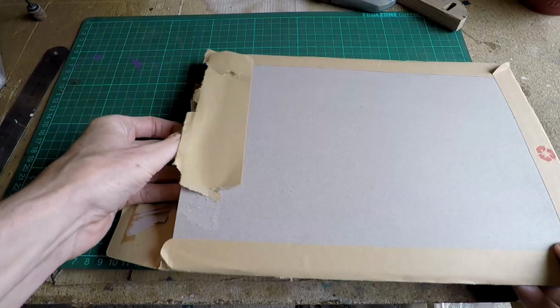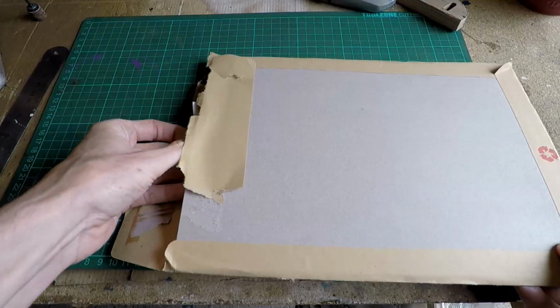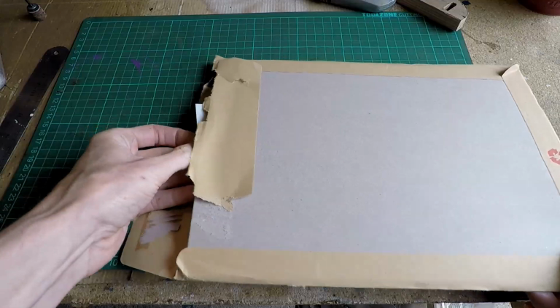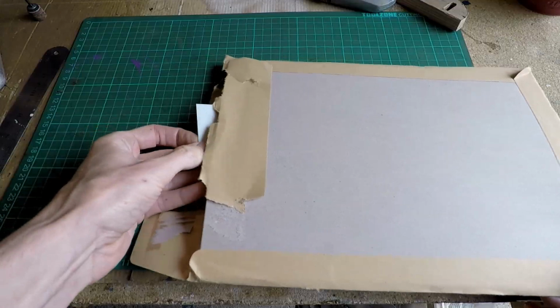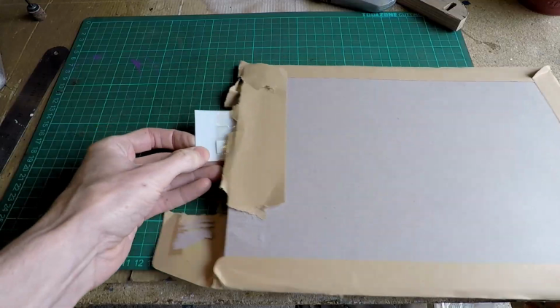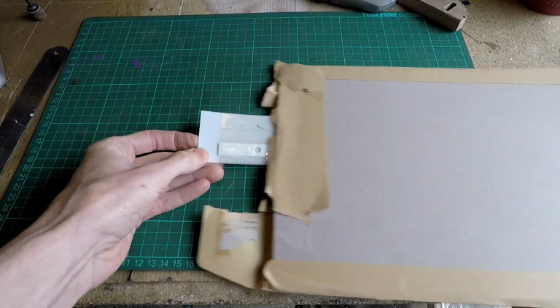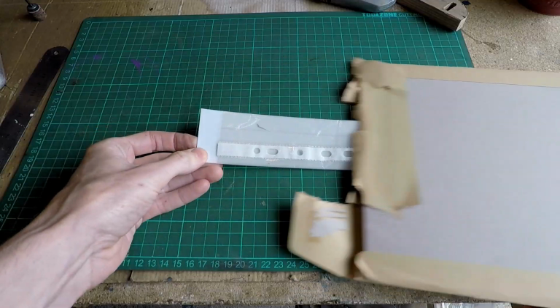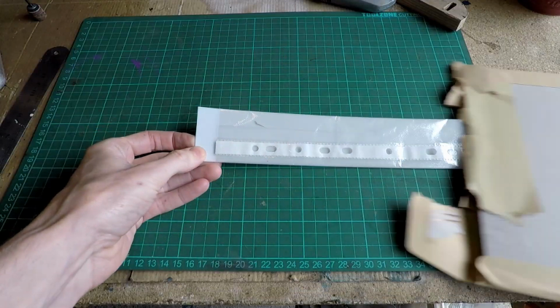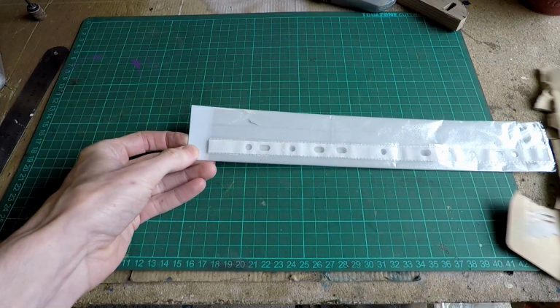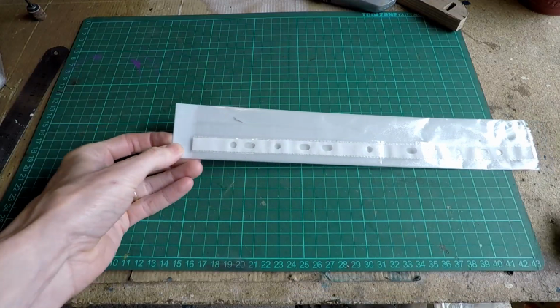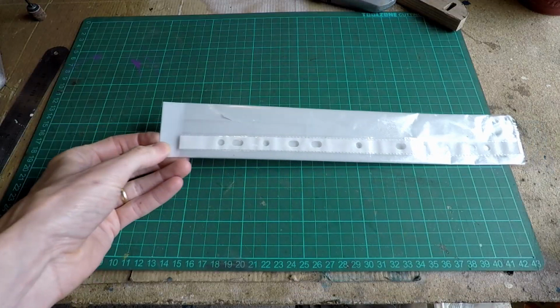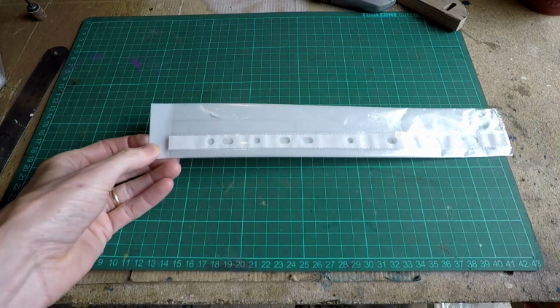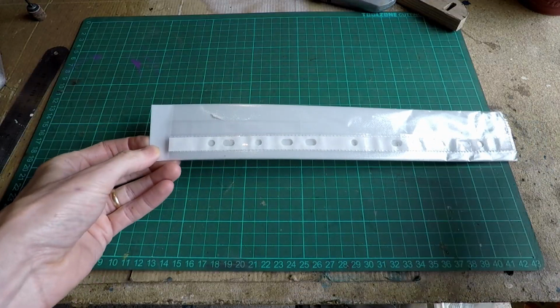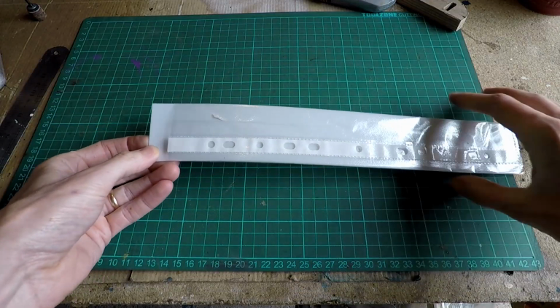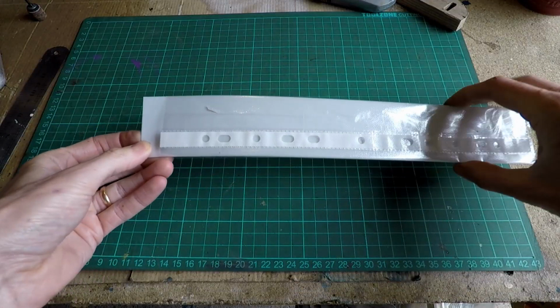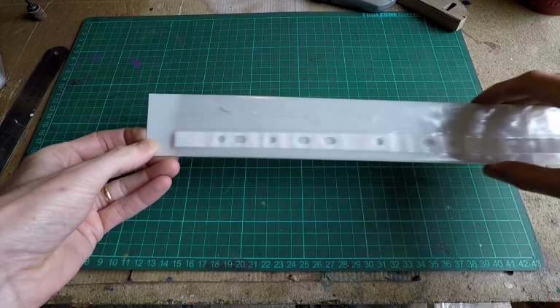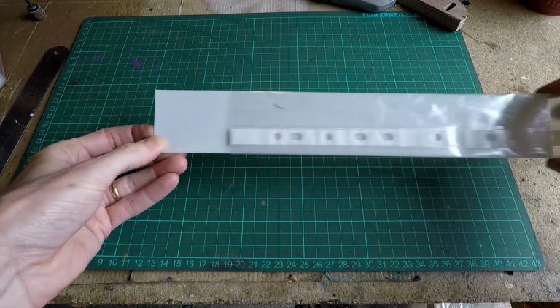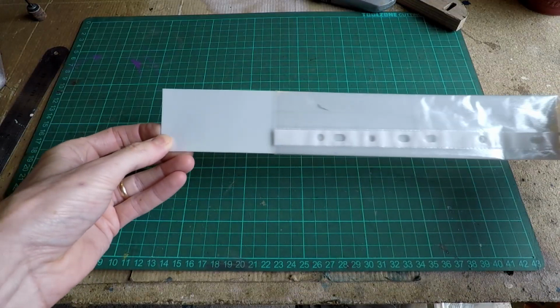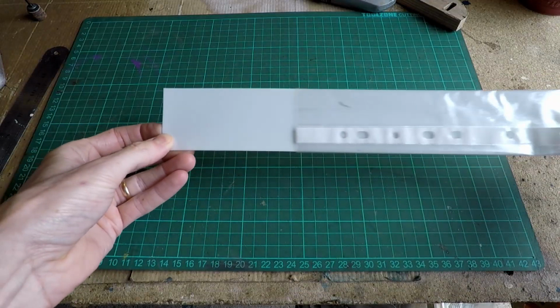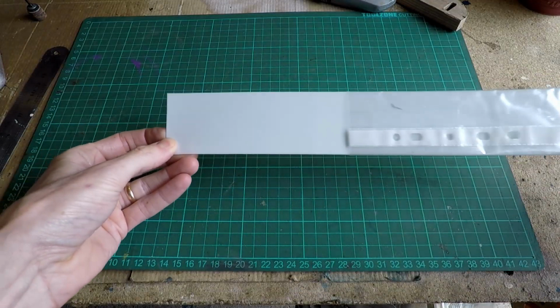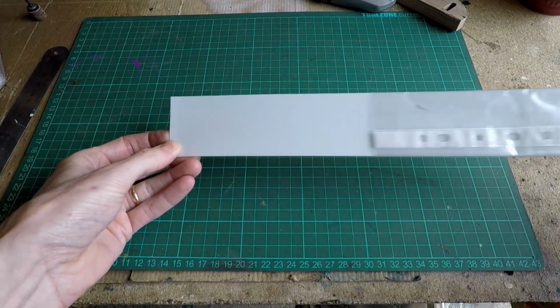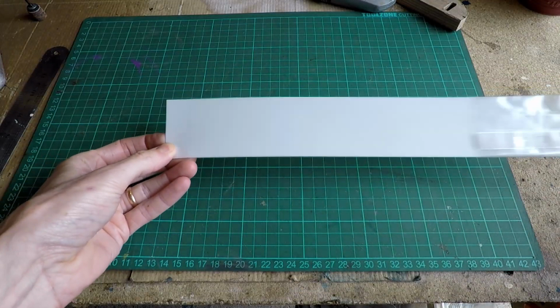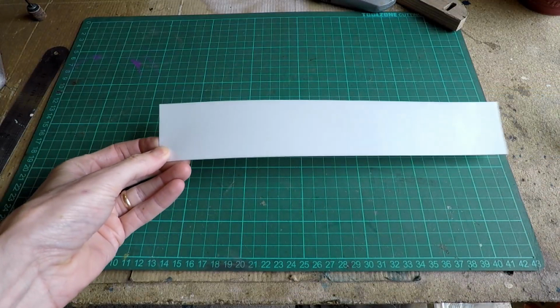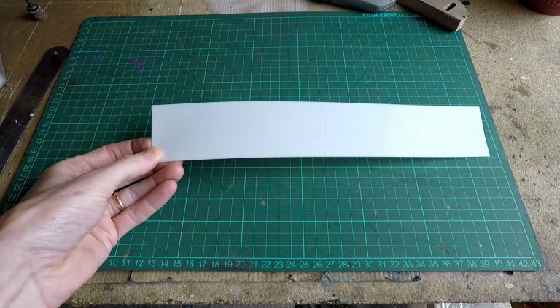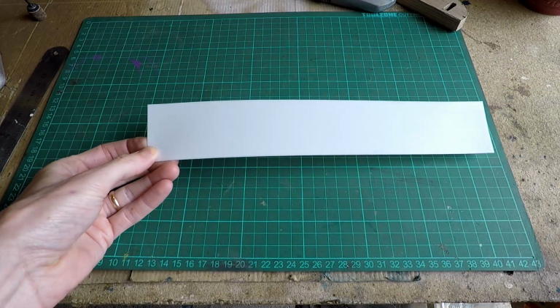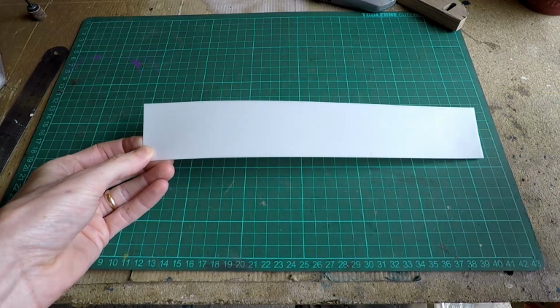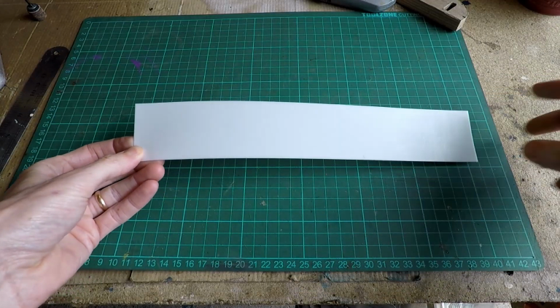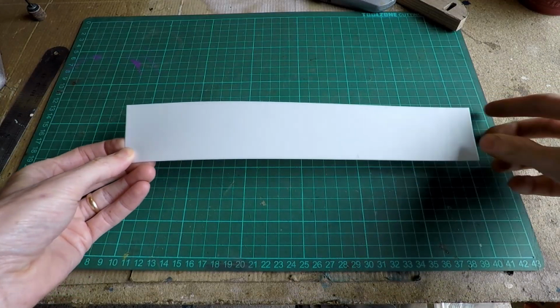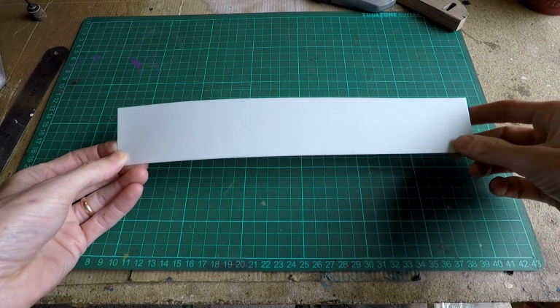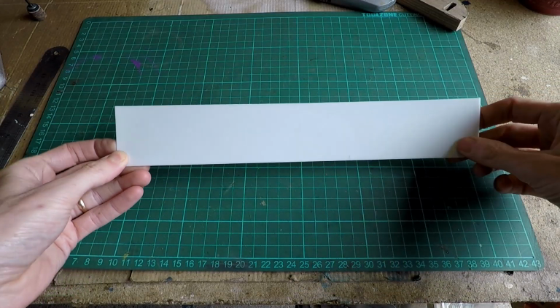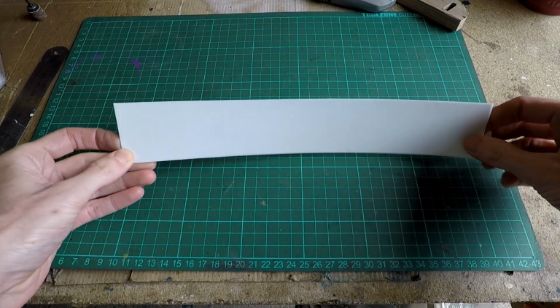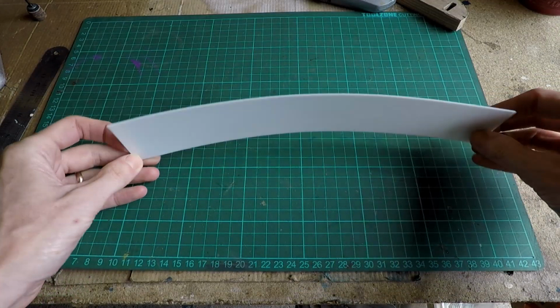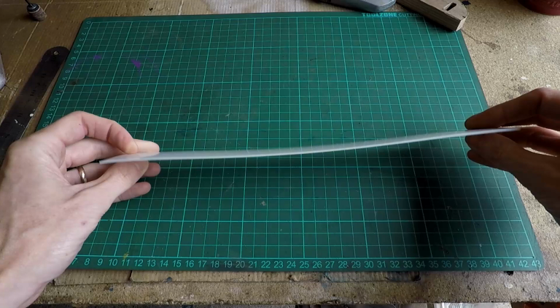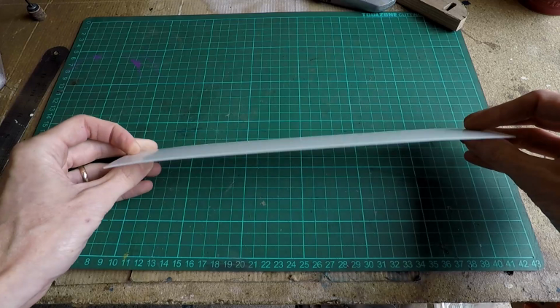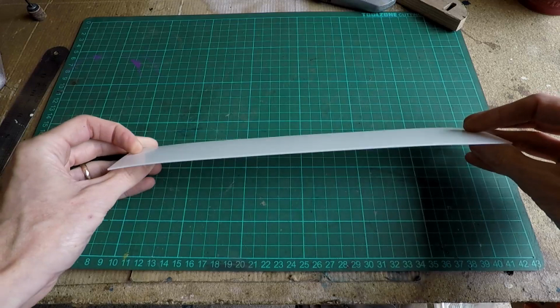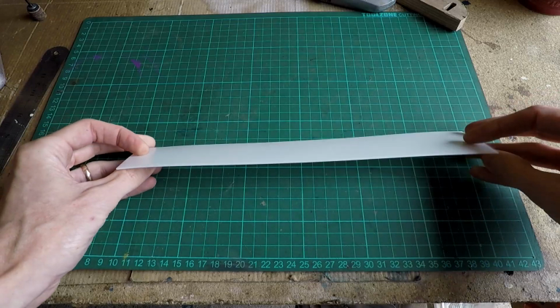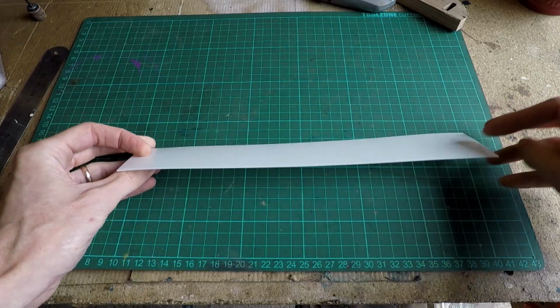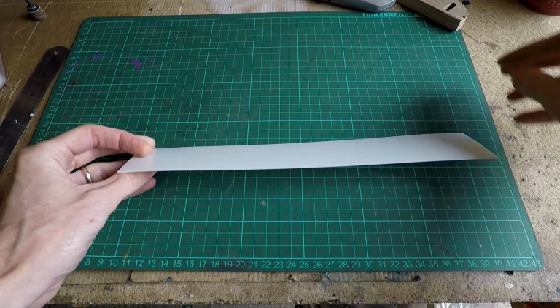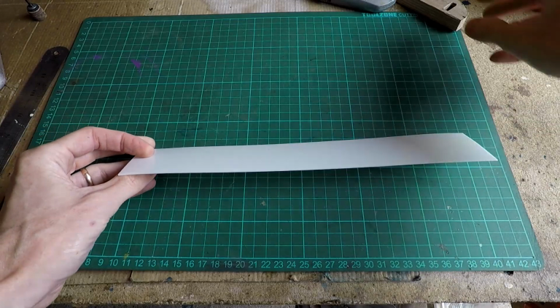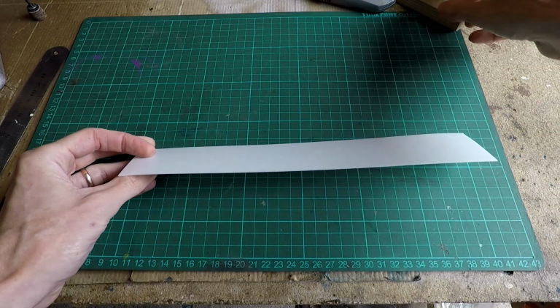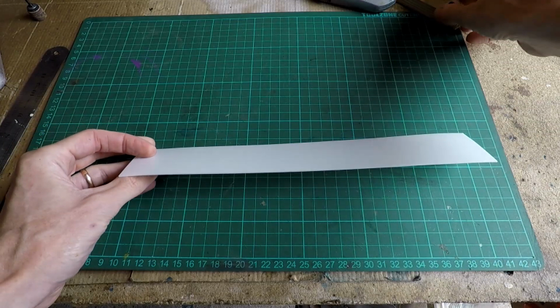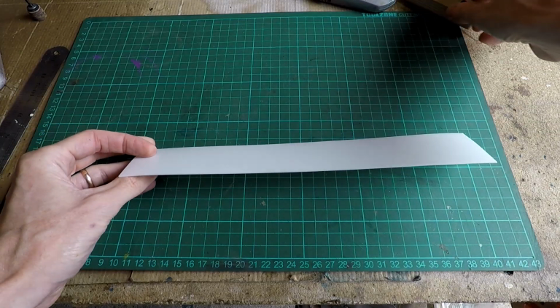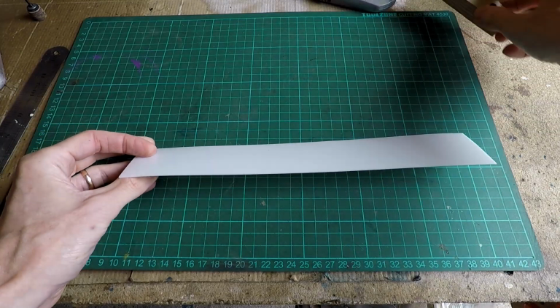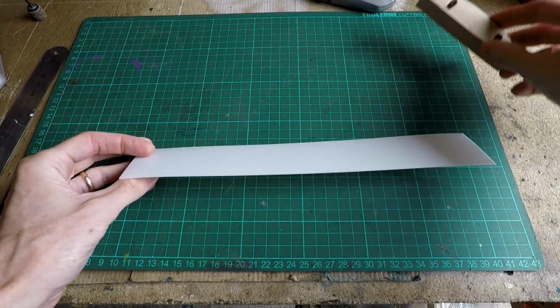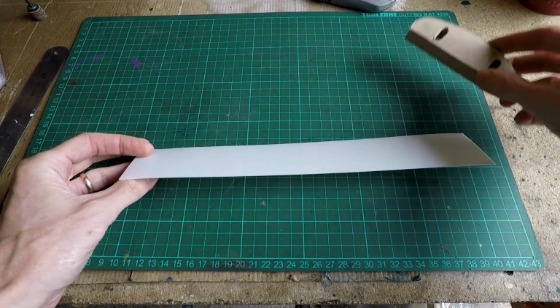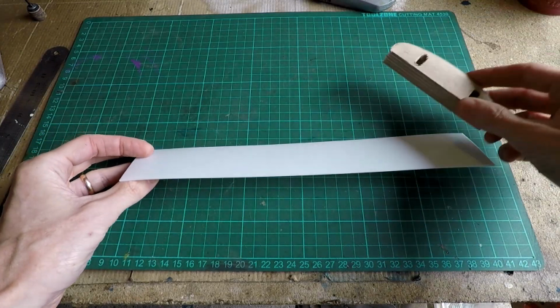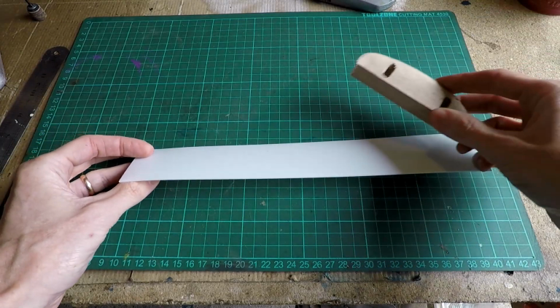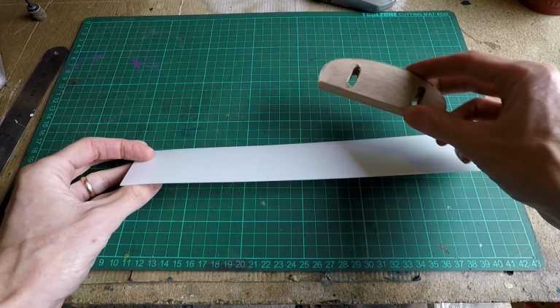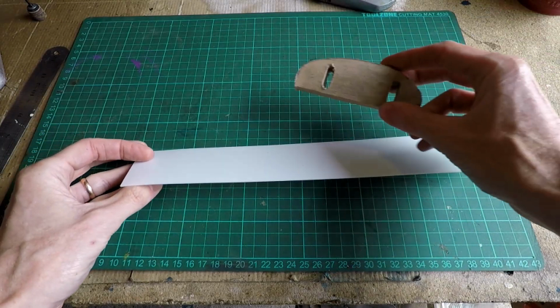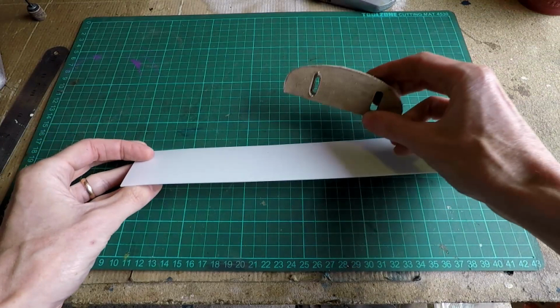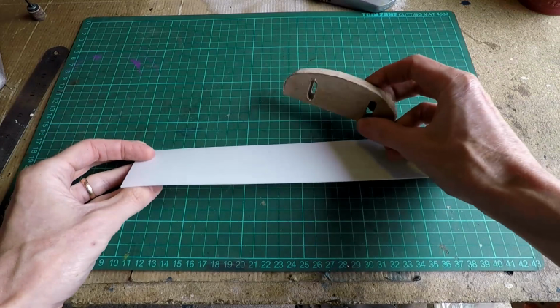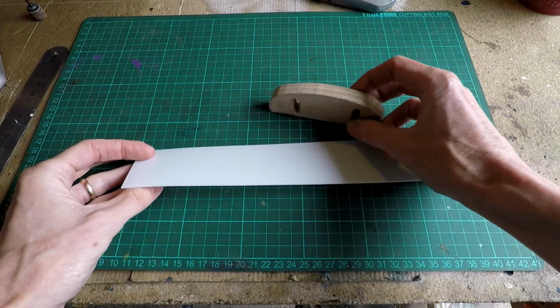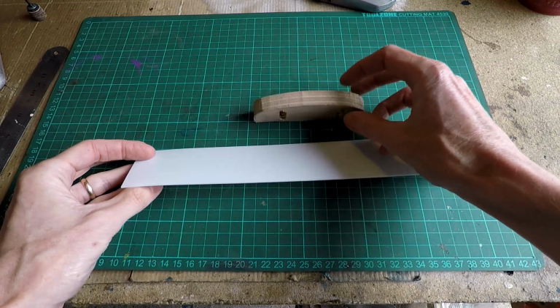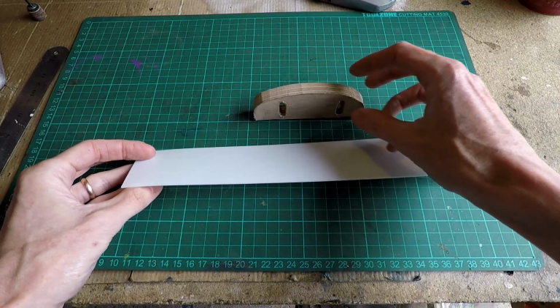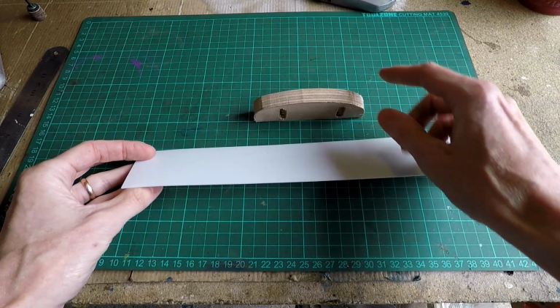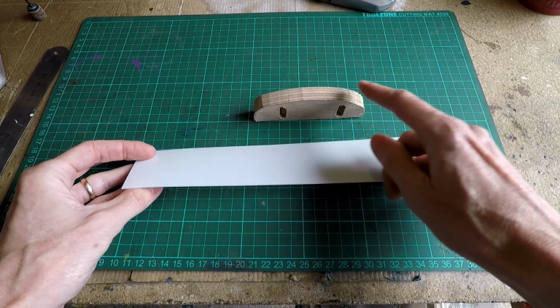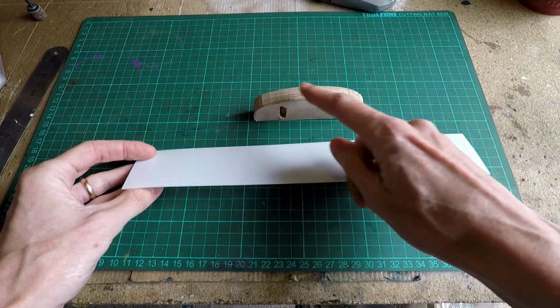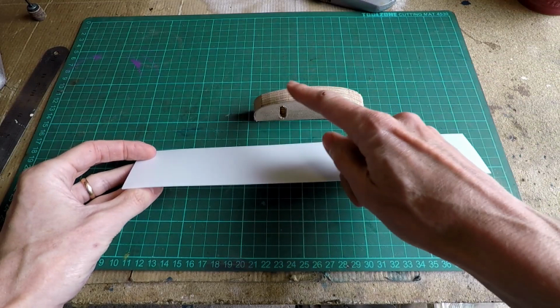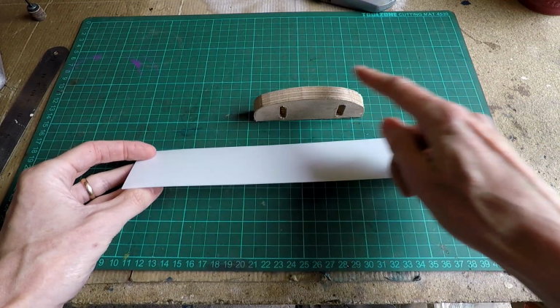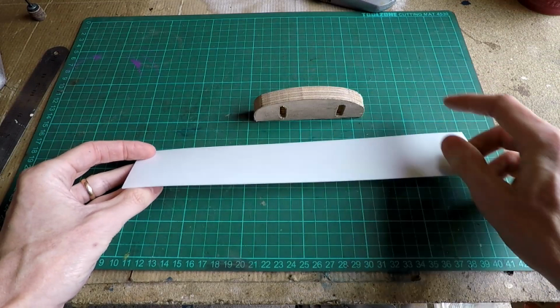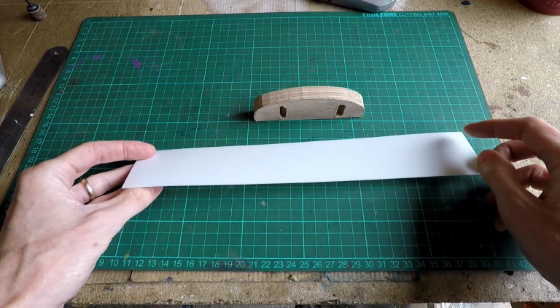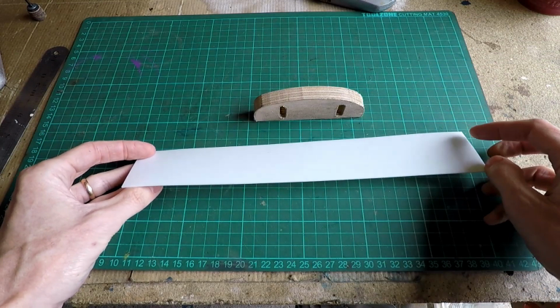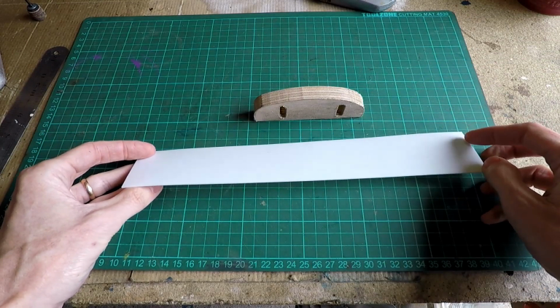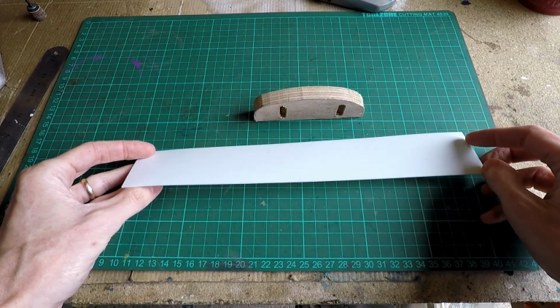The latest thing to arrive is this strip of PTFE sheet. I'm going to cut a bit off and use it to line the edge of this chain guide.